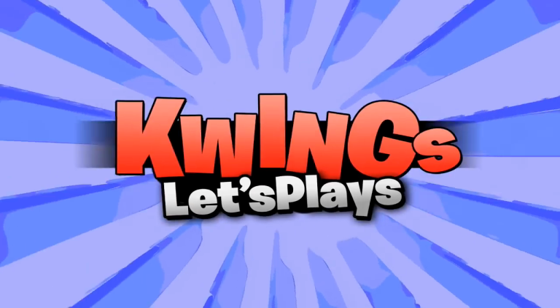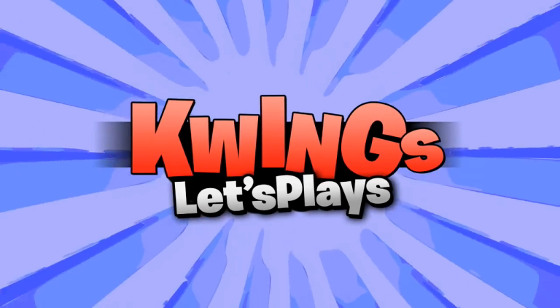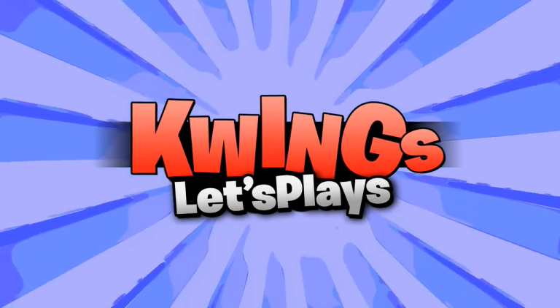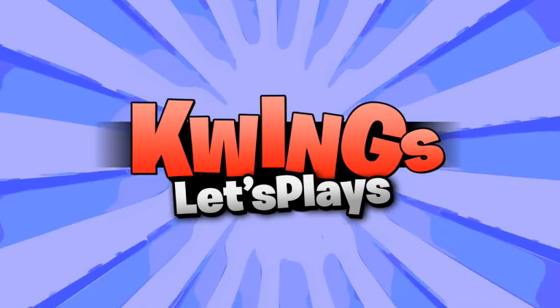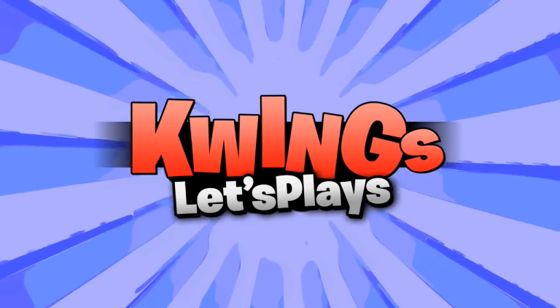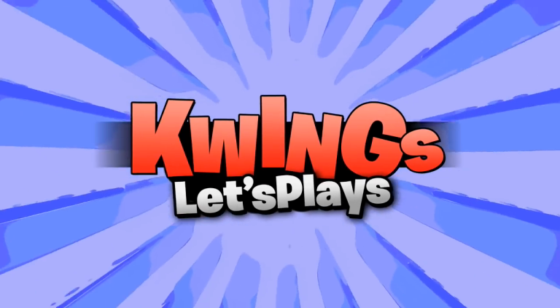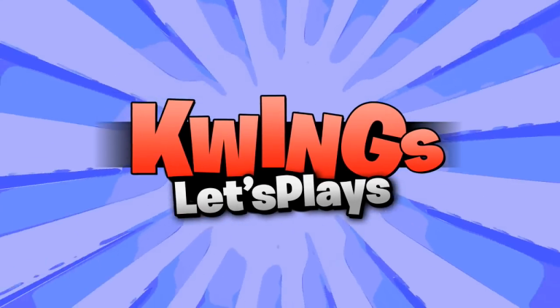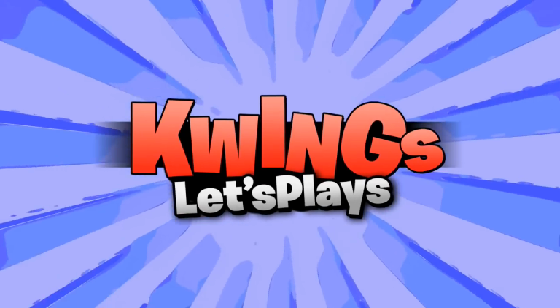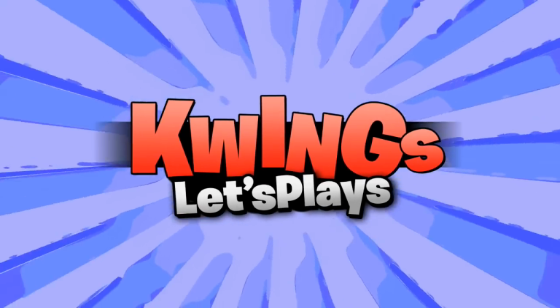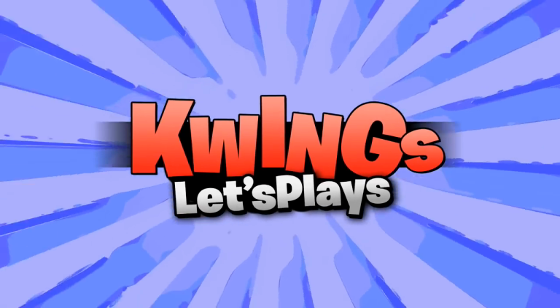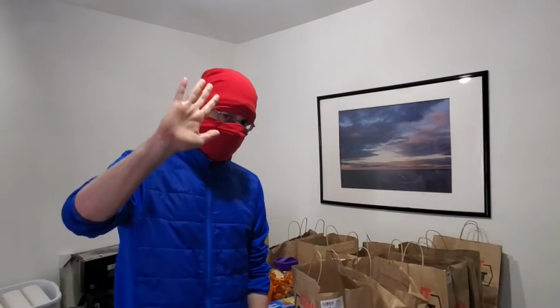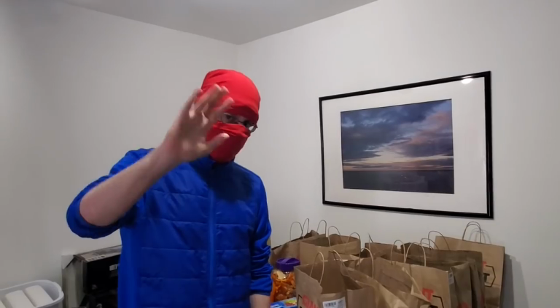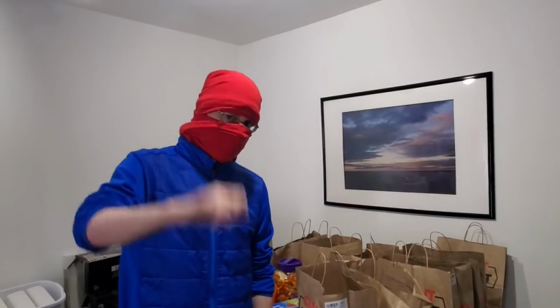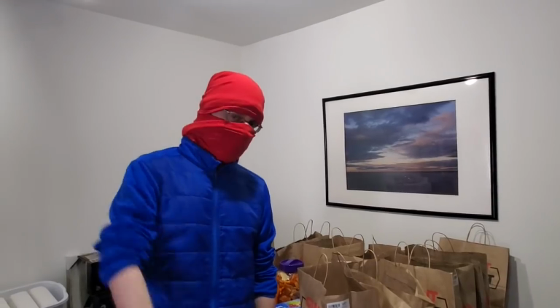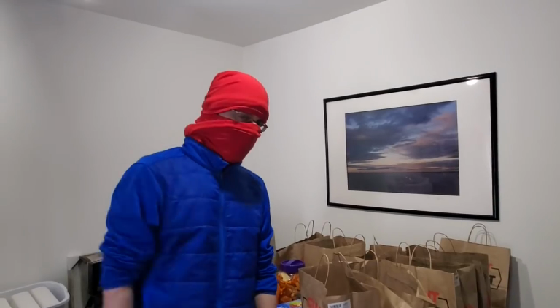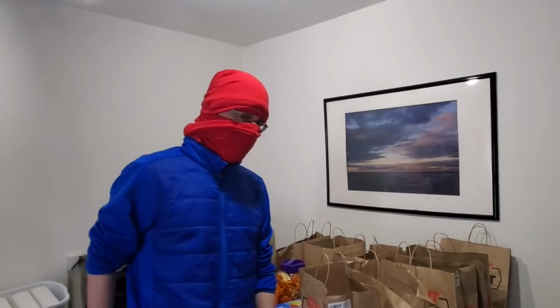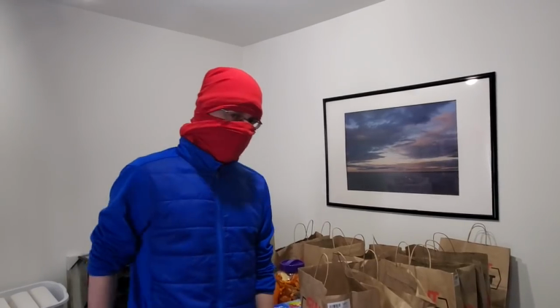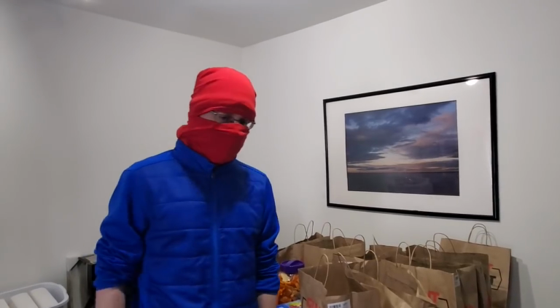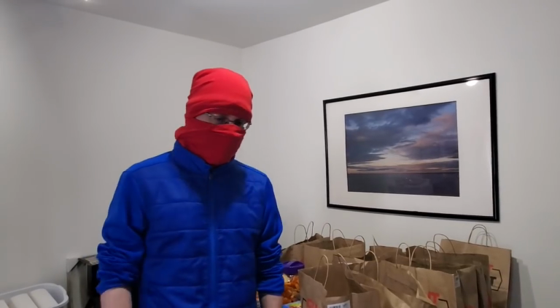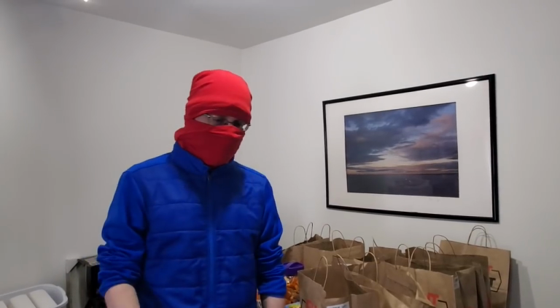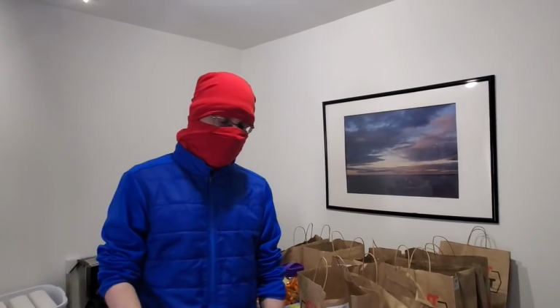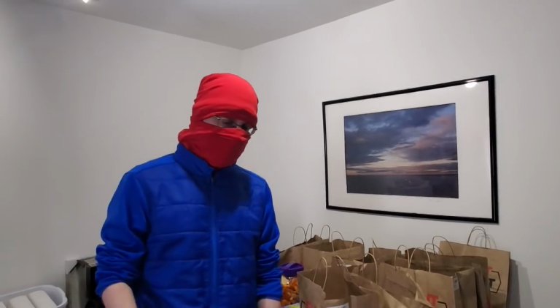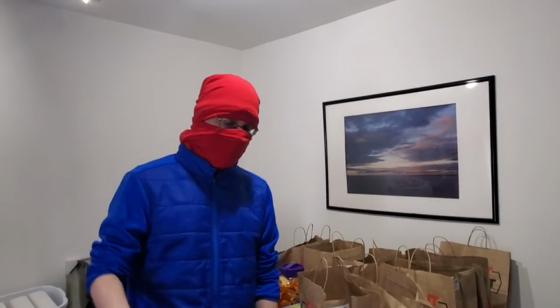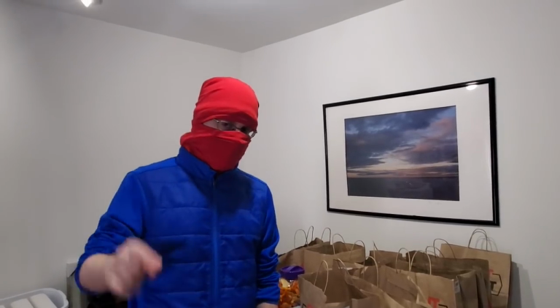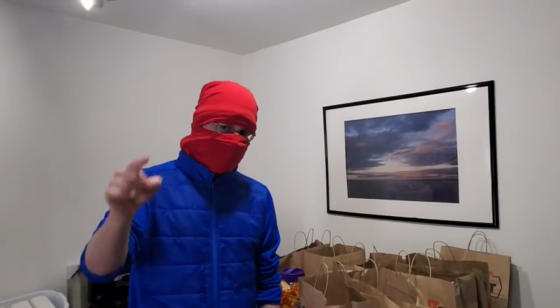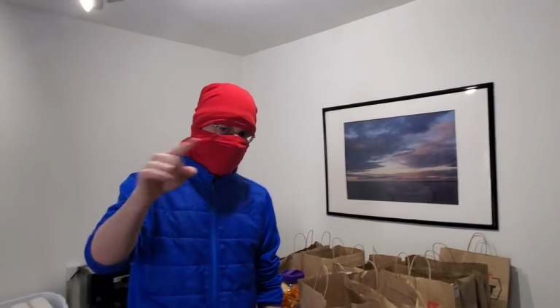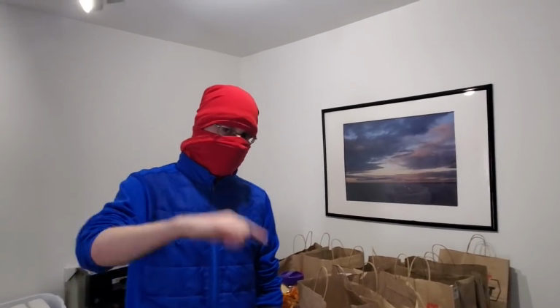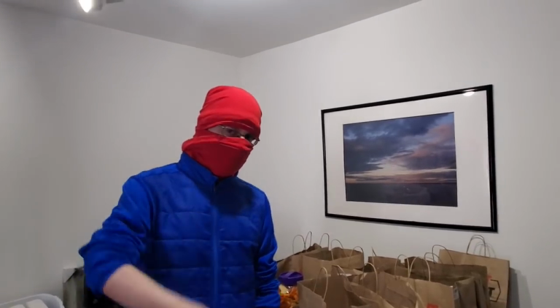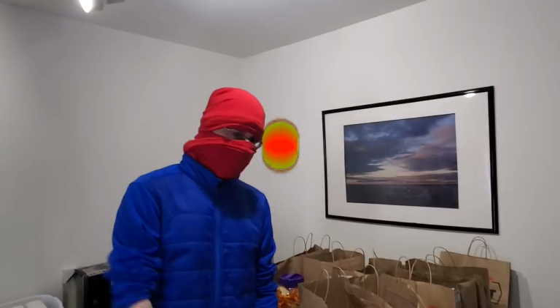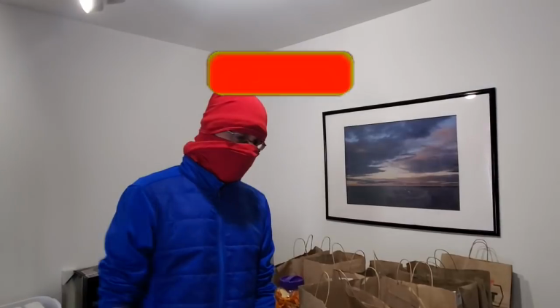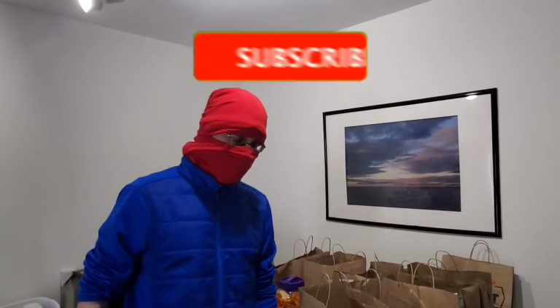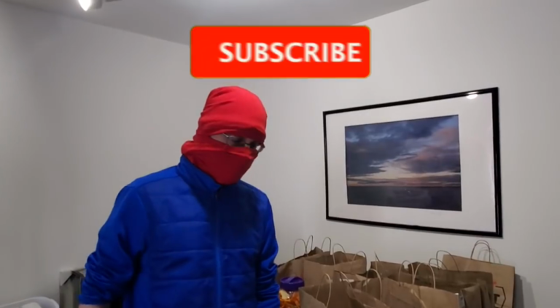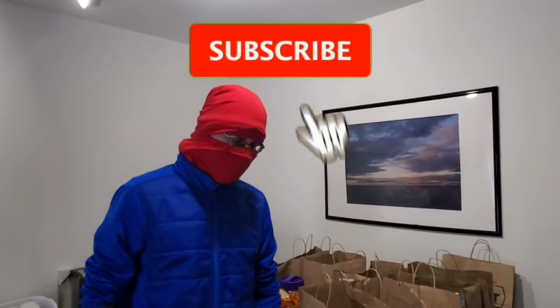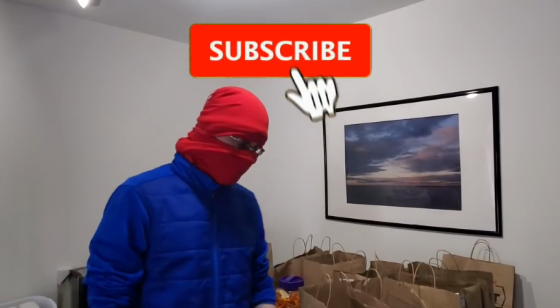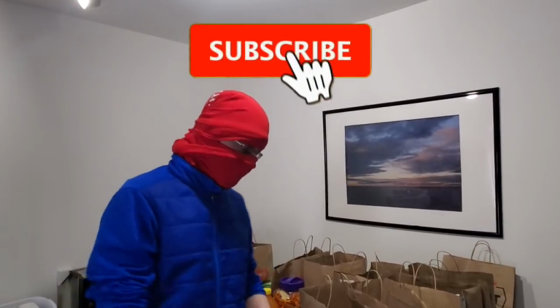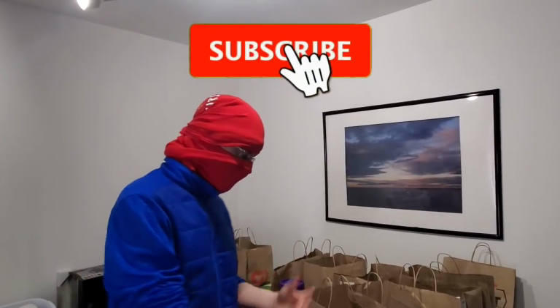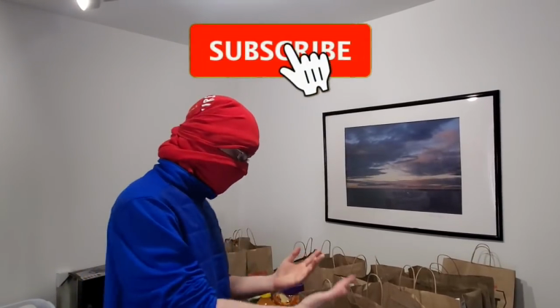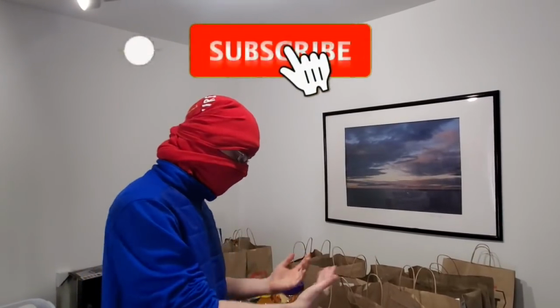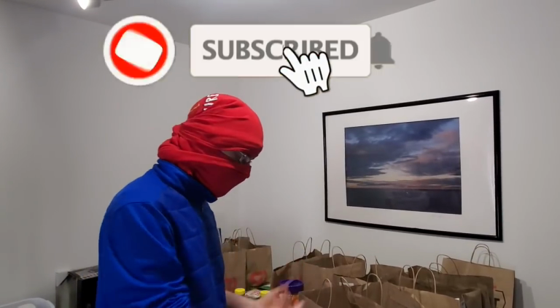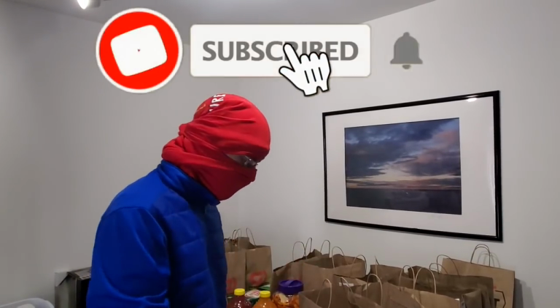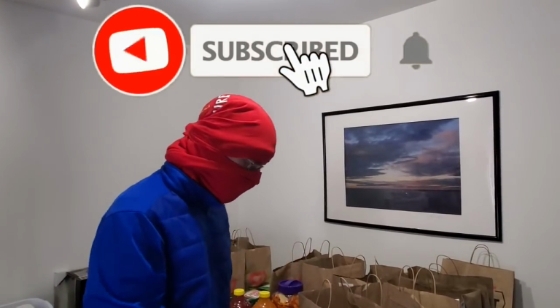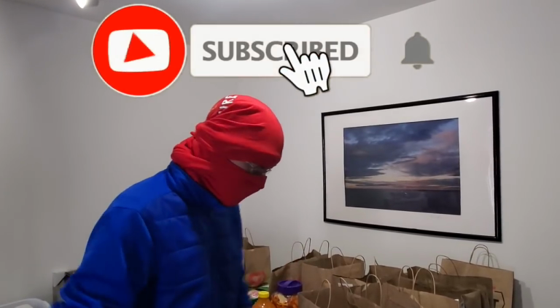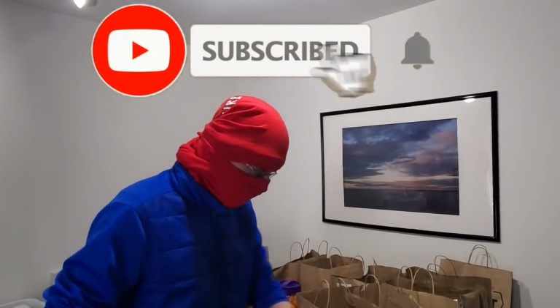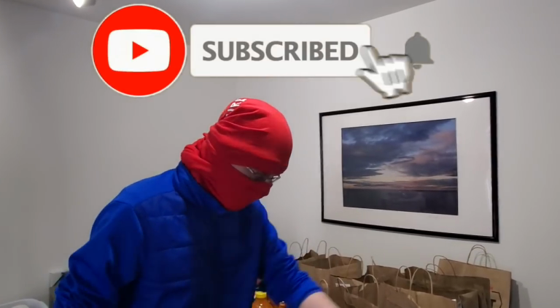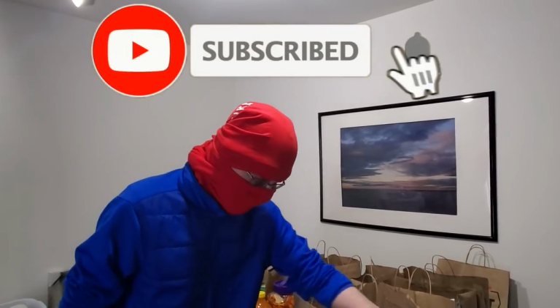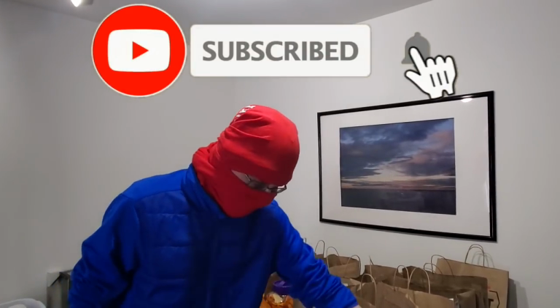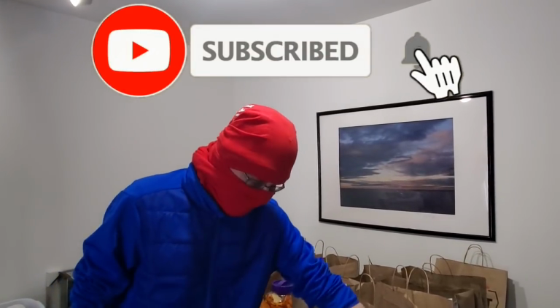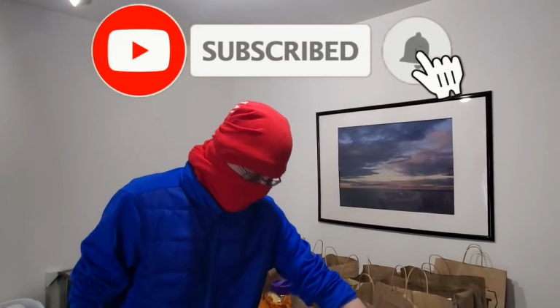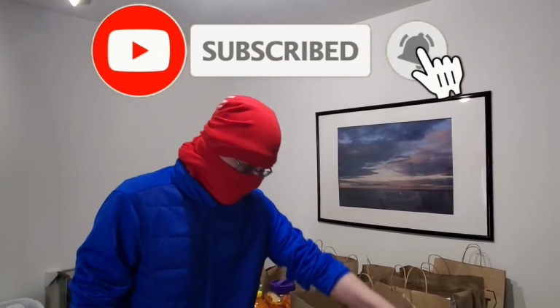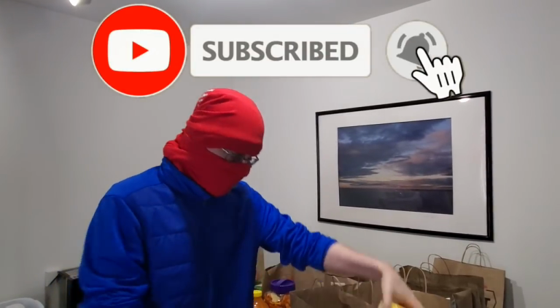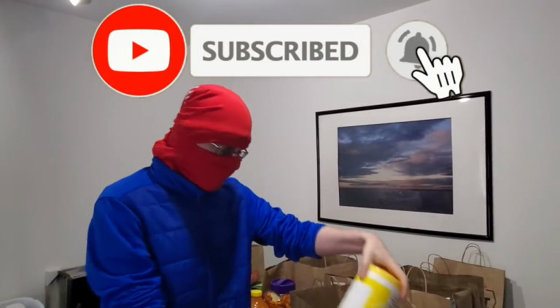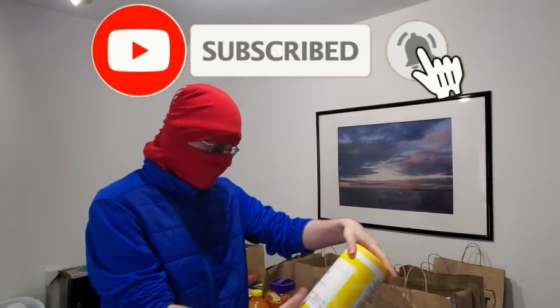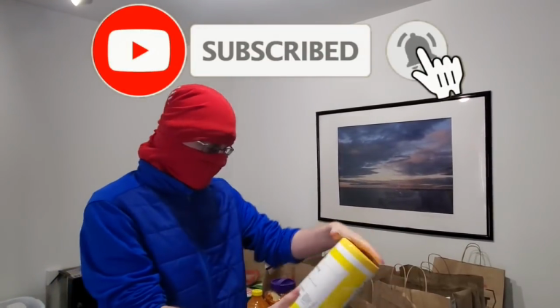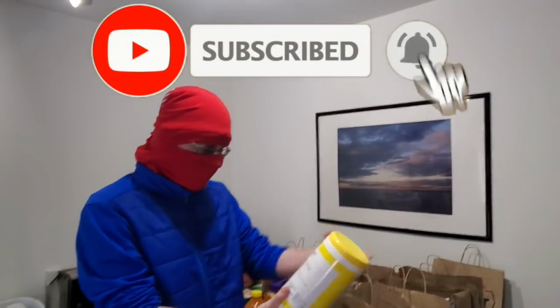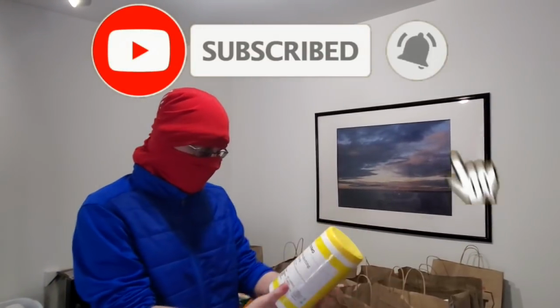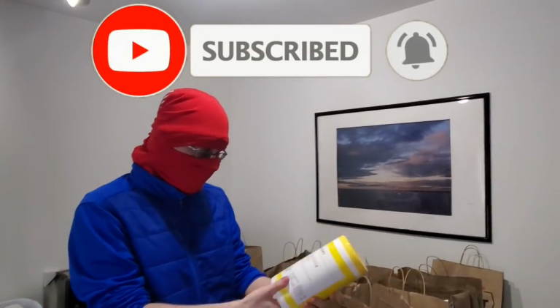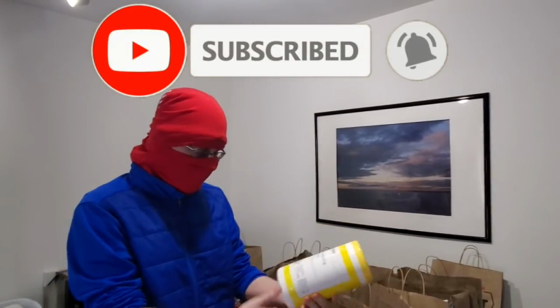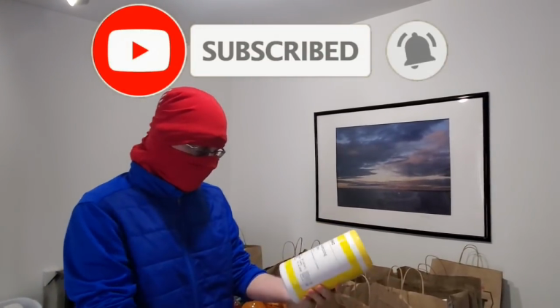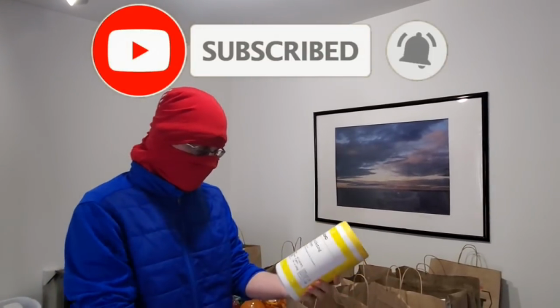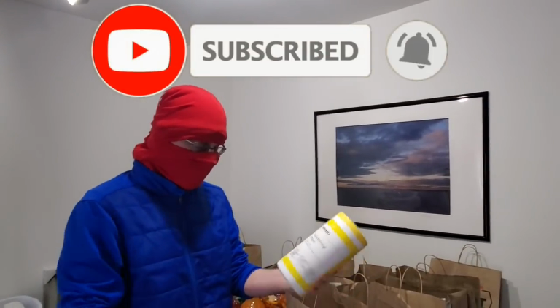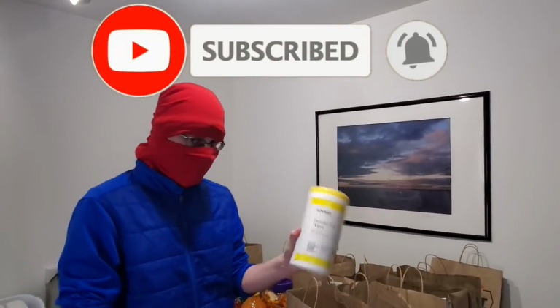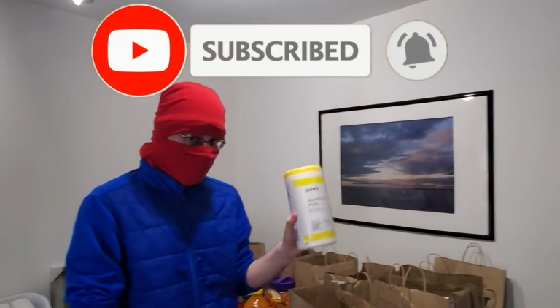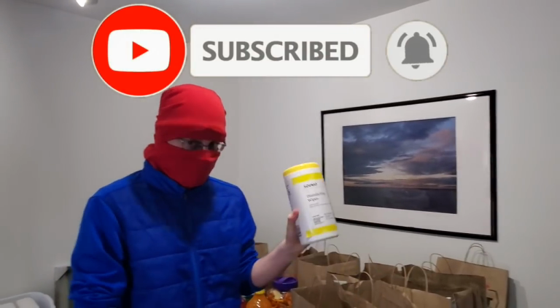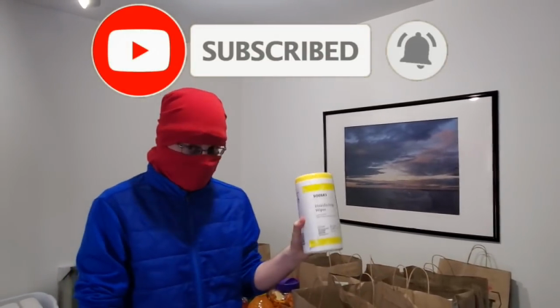Hey K-Wing, how's it going? What is up internet? We're going to show you guys how to disinfect your groceries using disinfectant wipes.